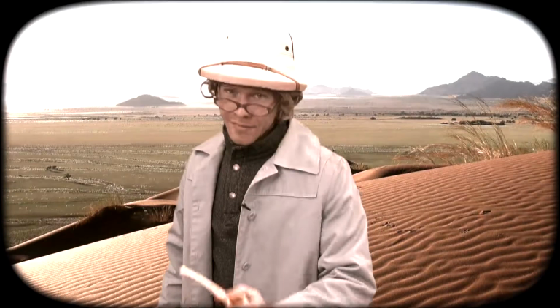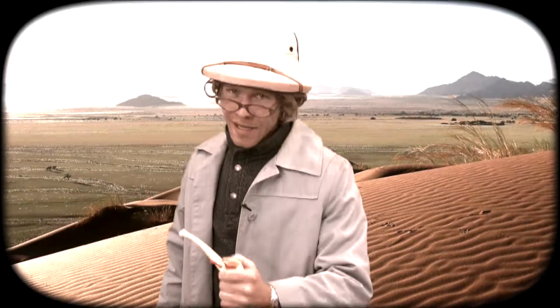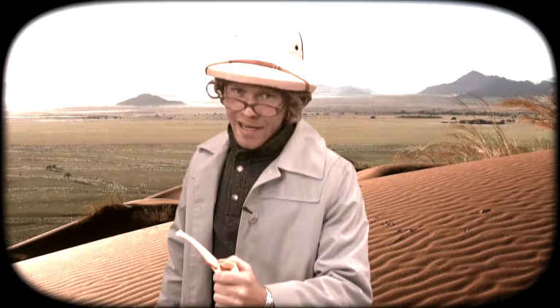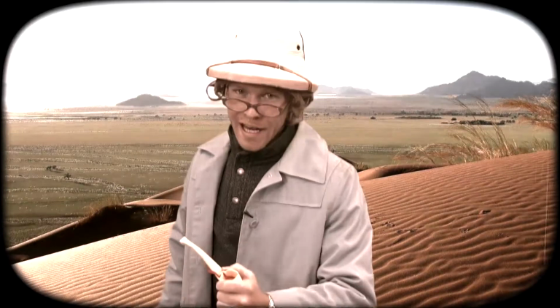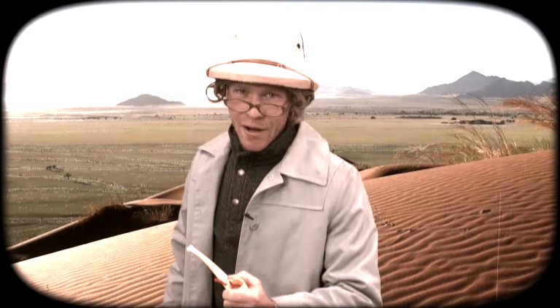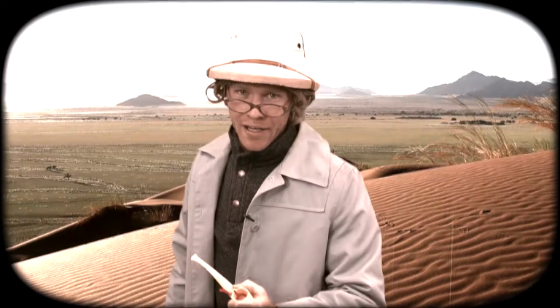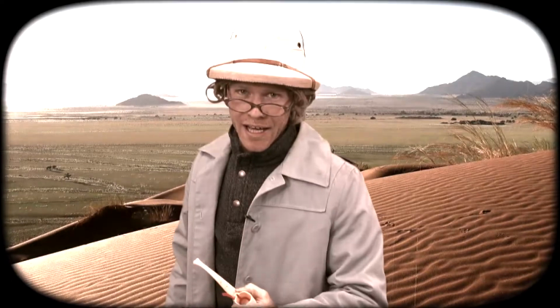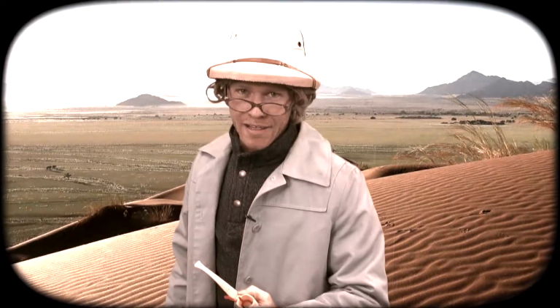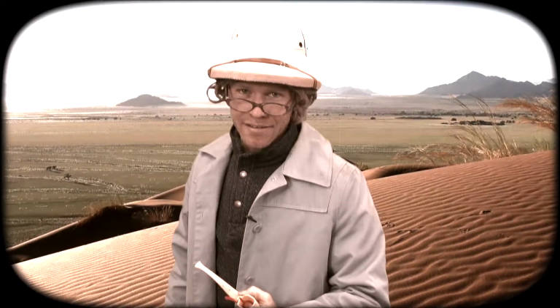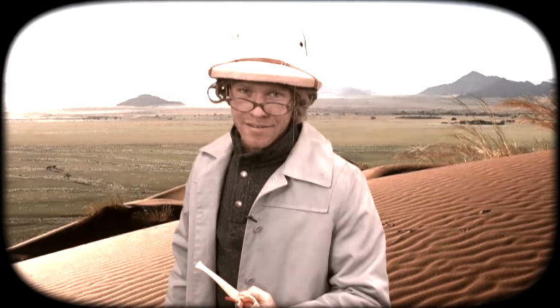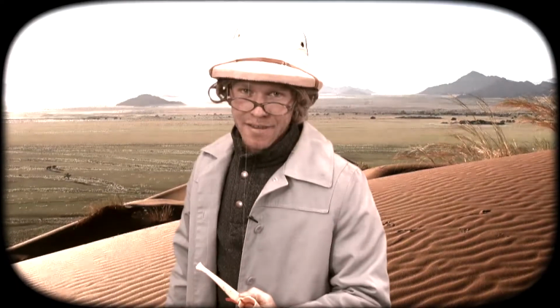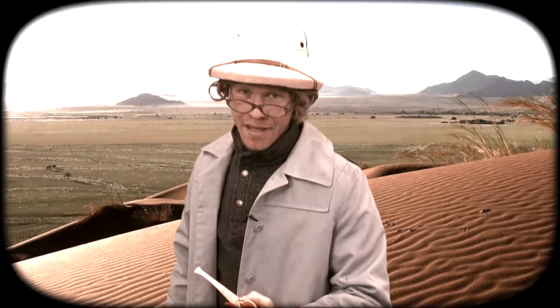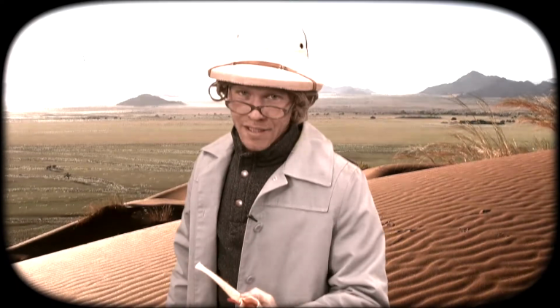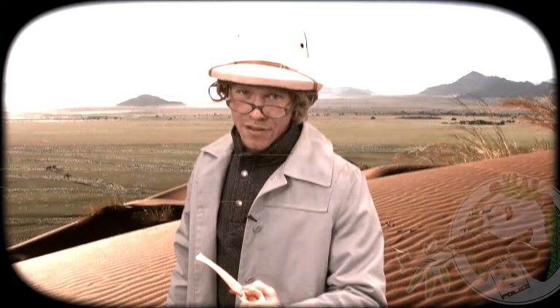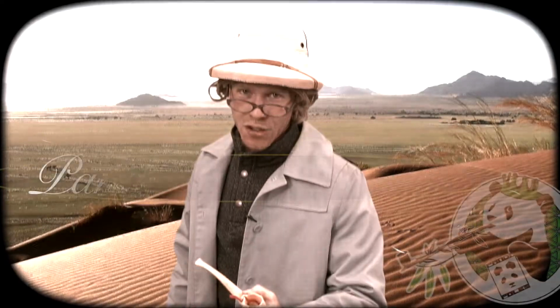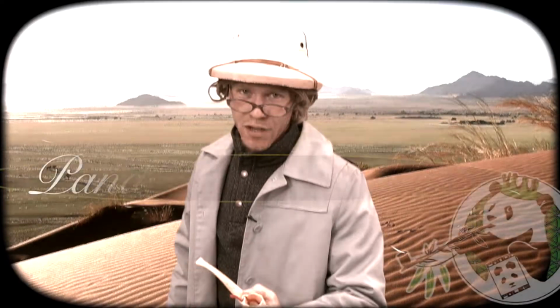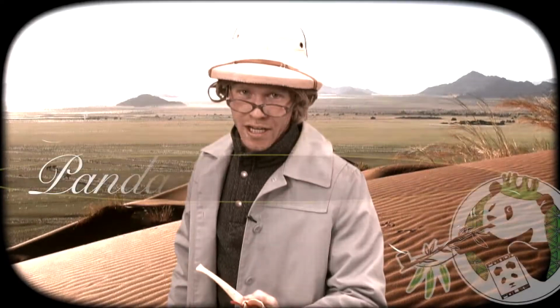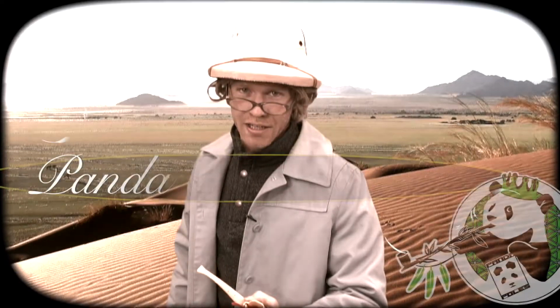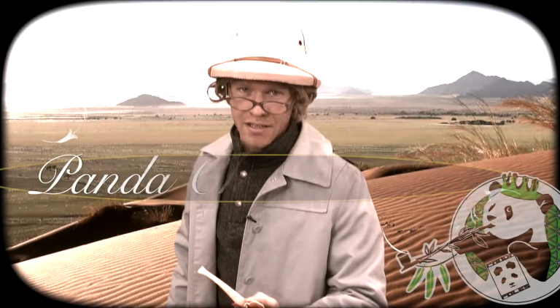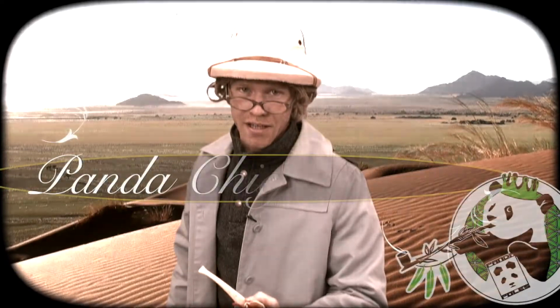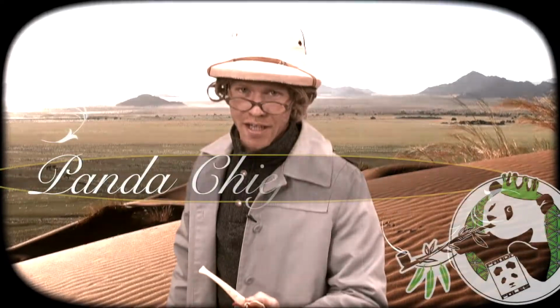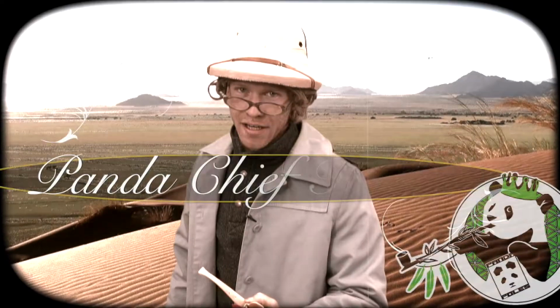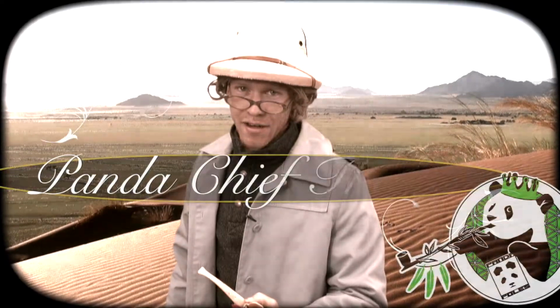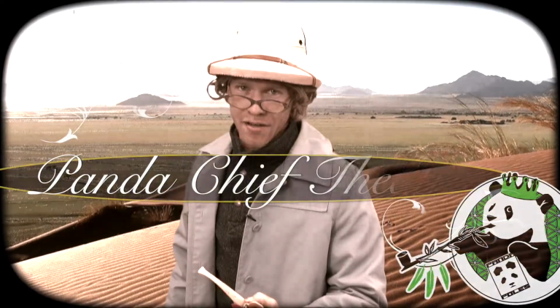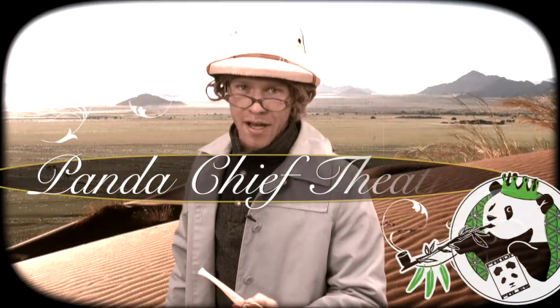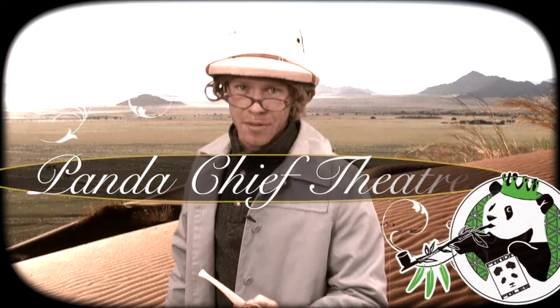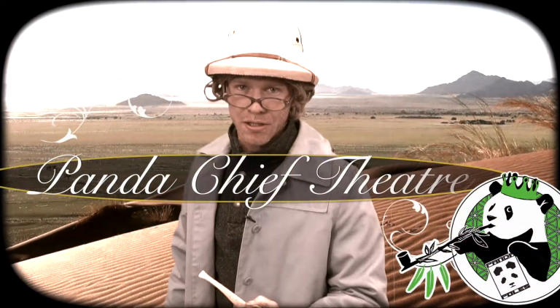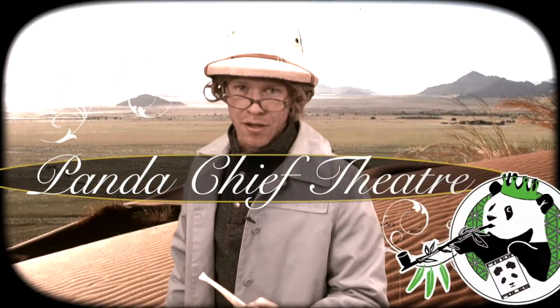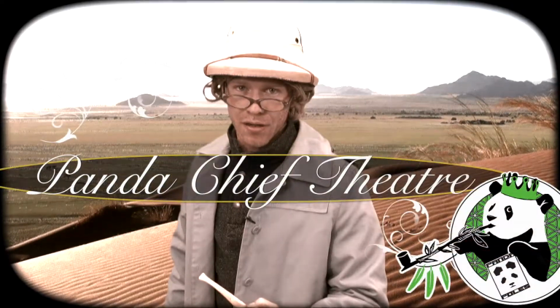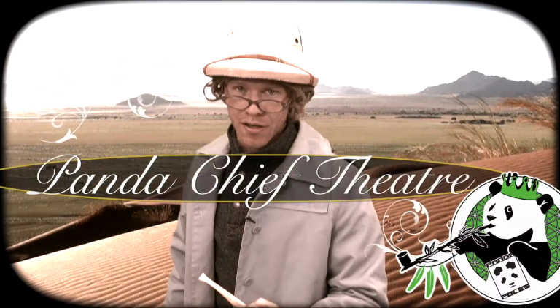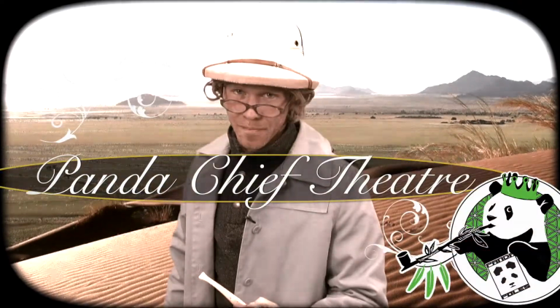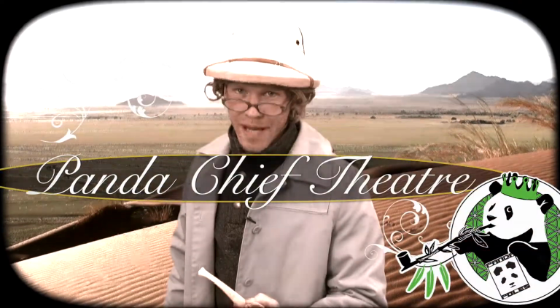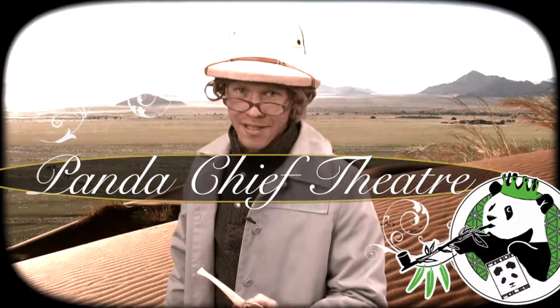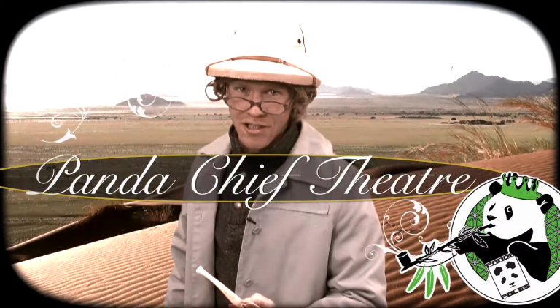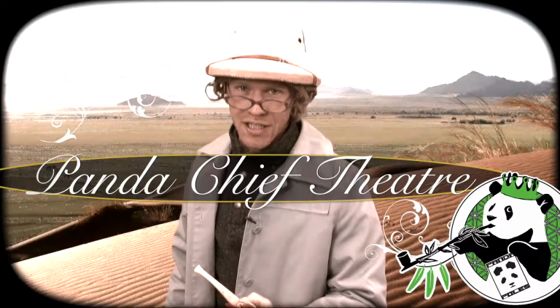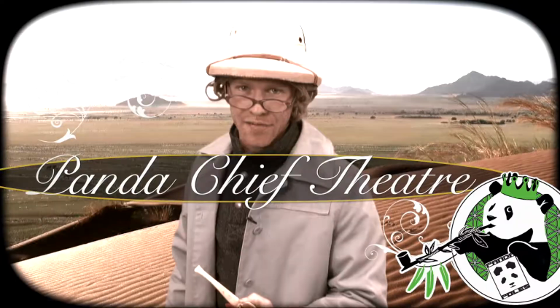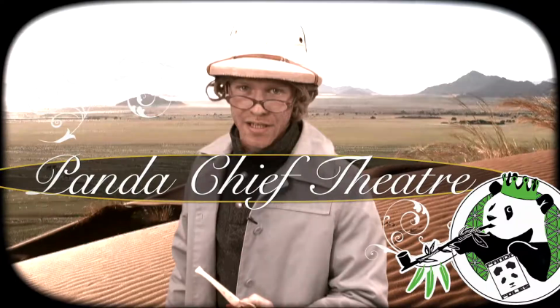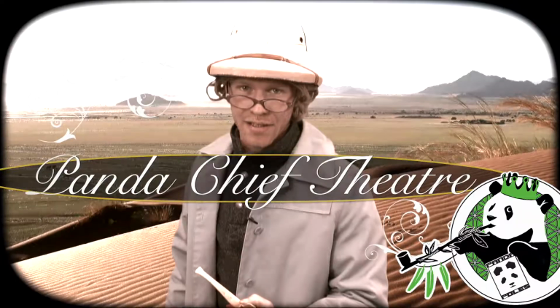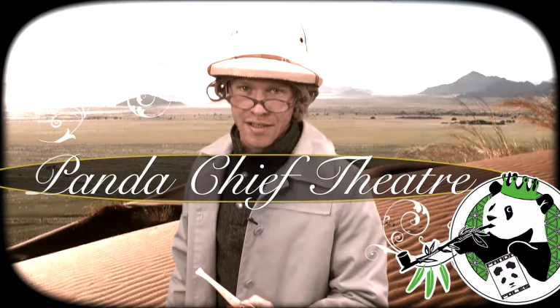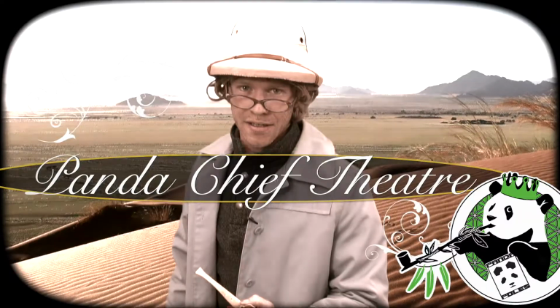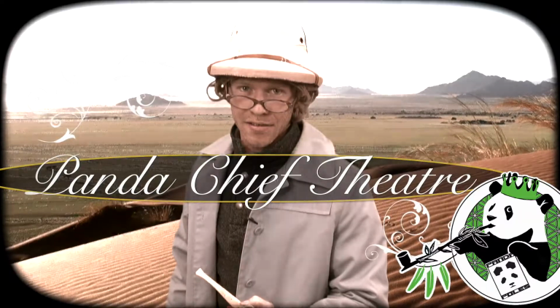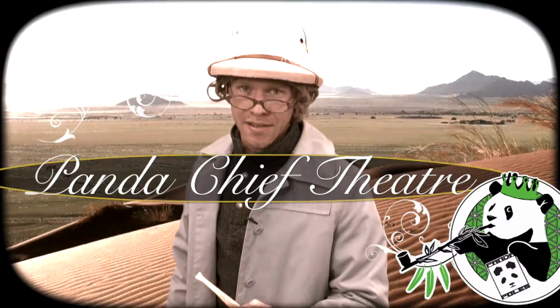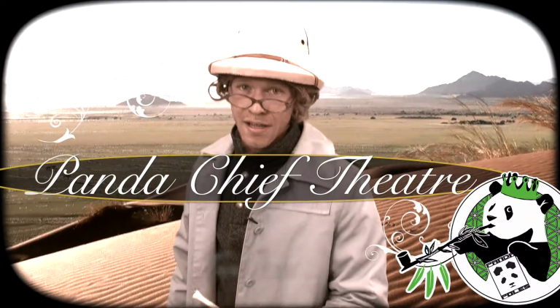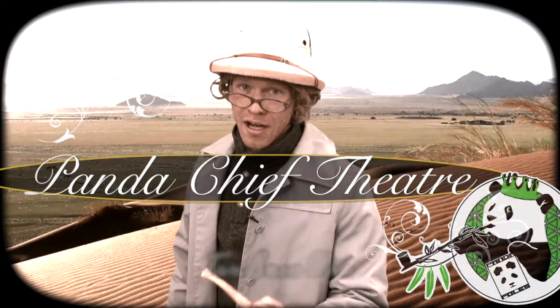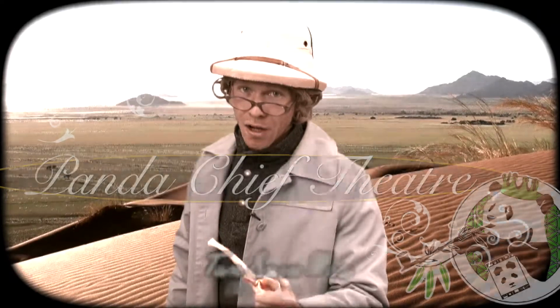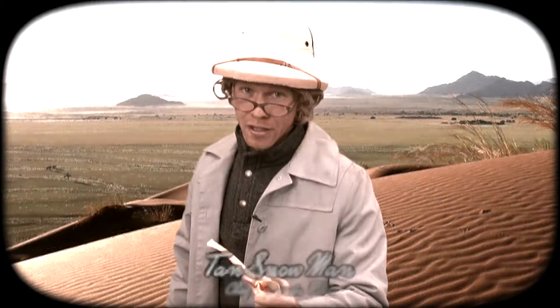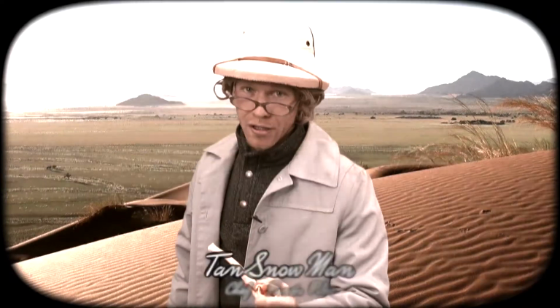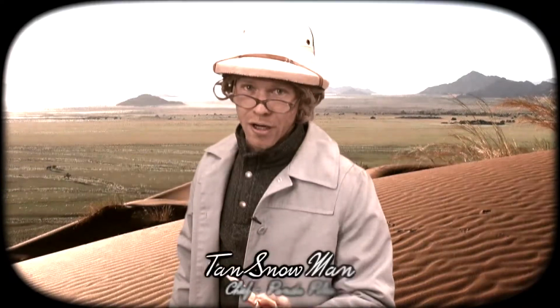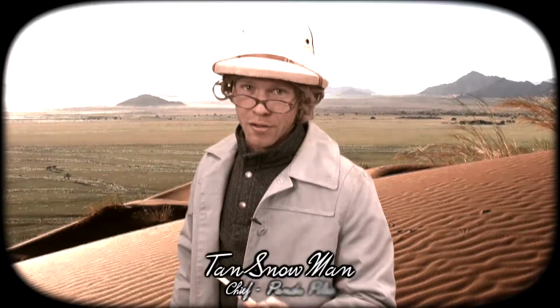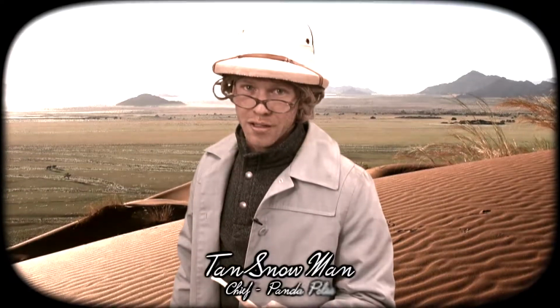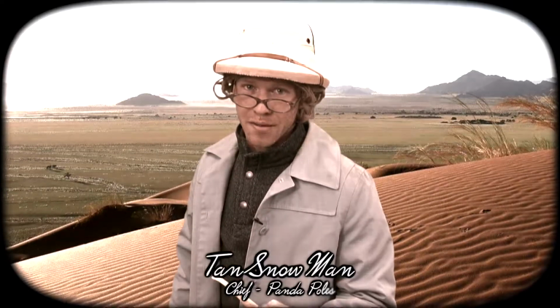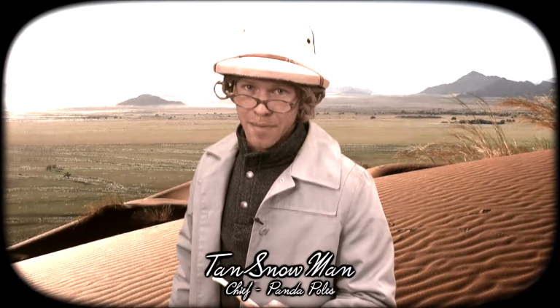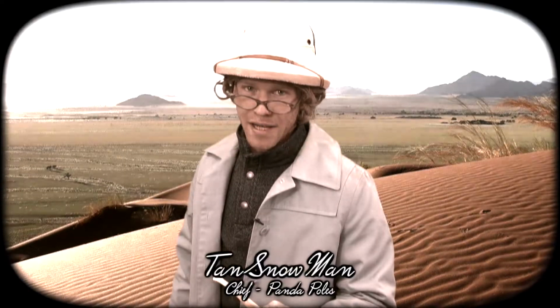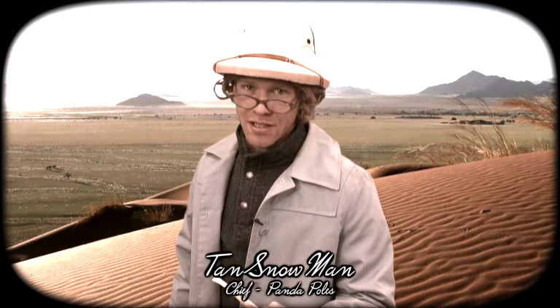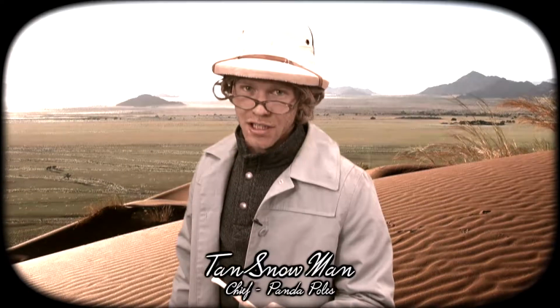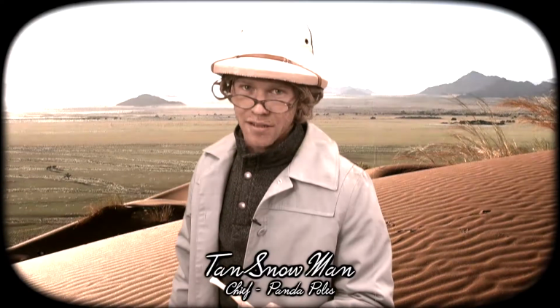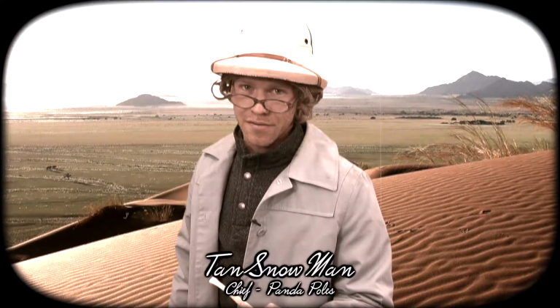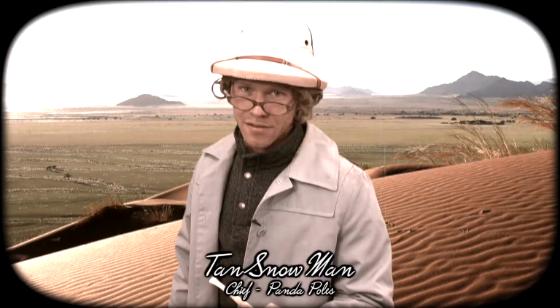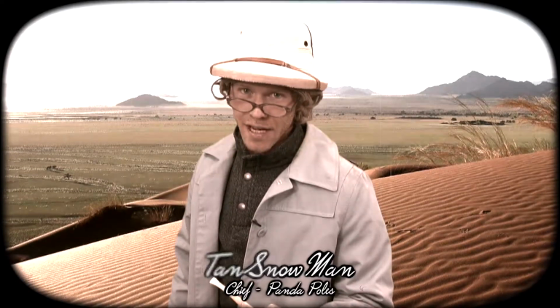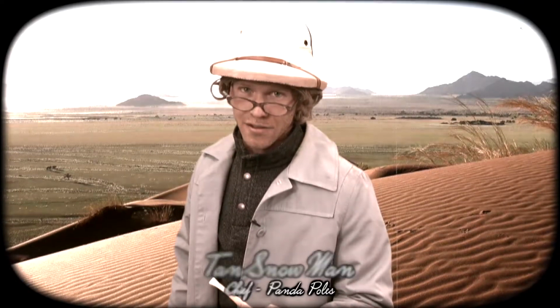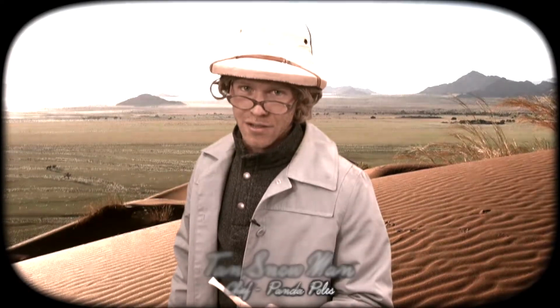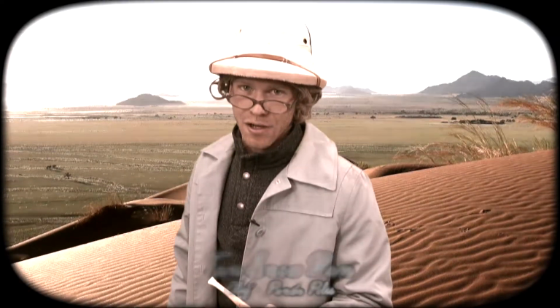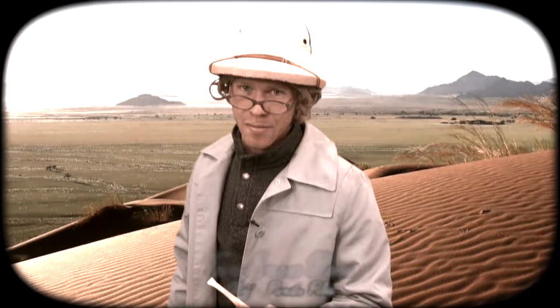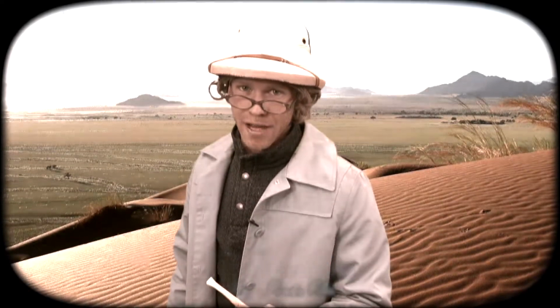Hello again. Thanks for joining us on yet another episode of Panda Chief Theatre. I'll be your host, Panda Chief Tan Snowman.